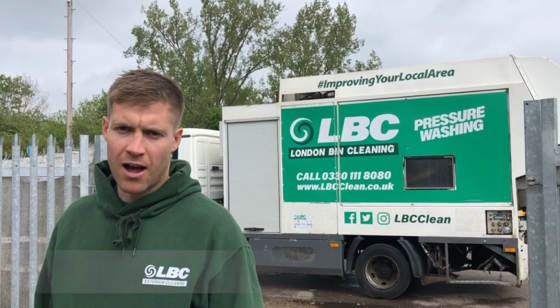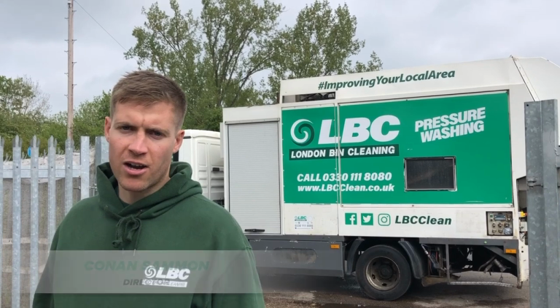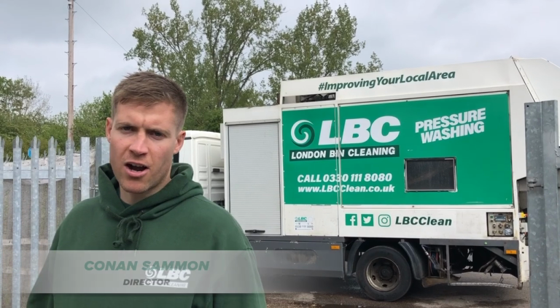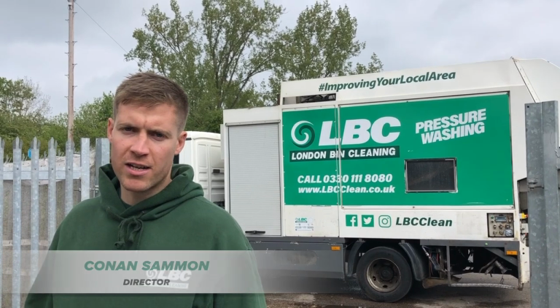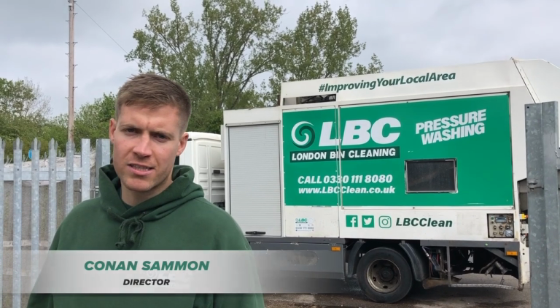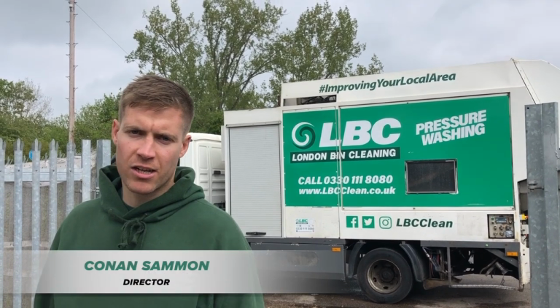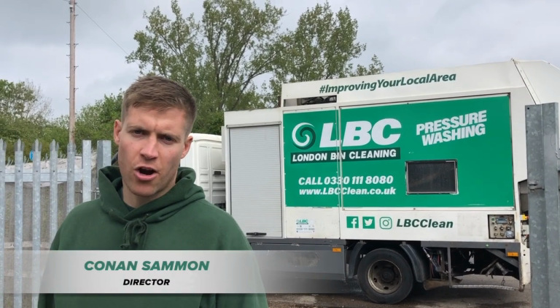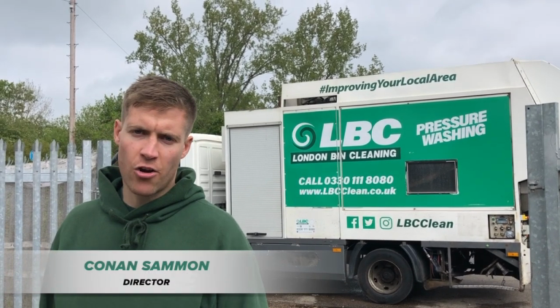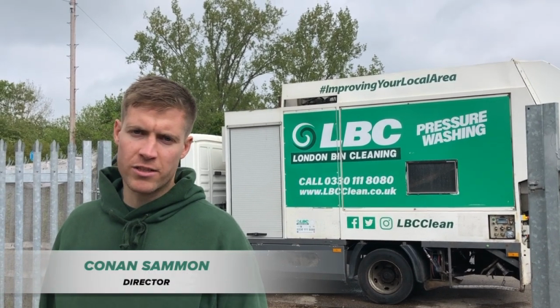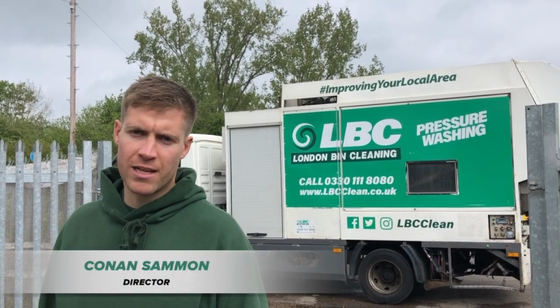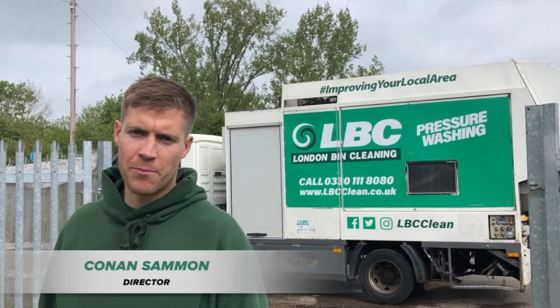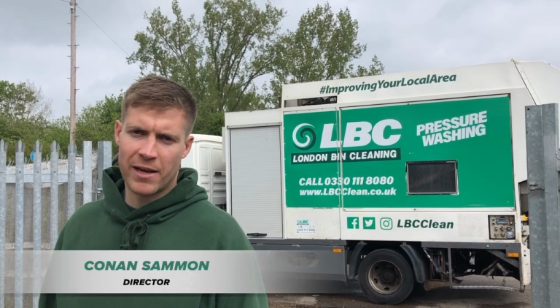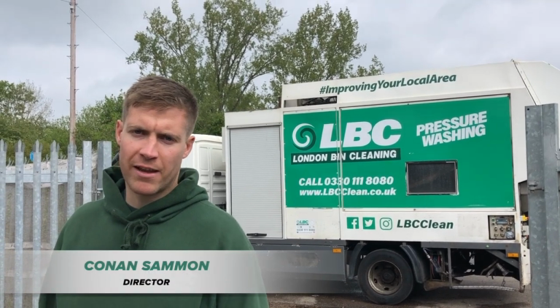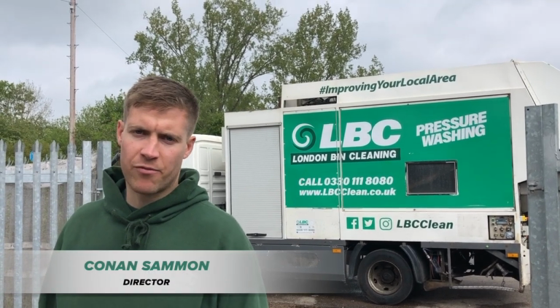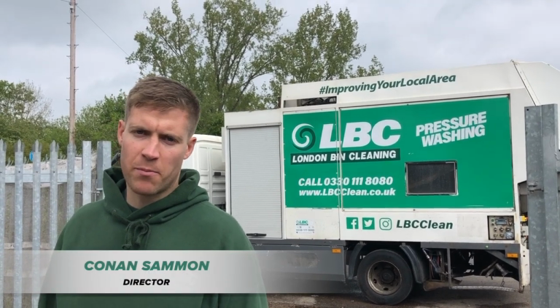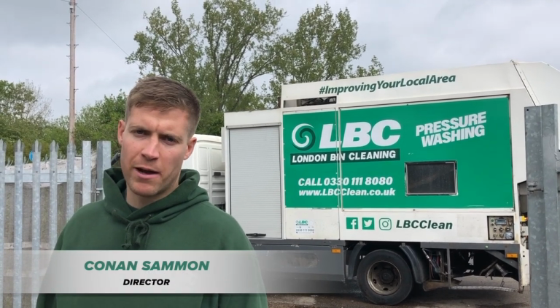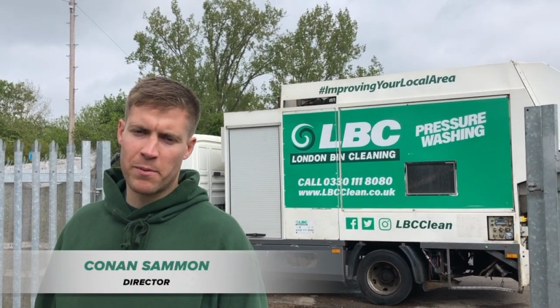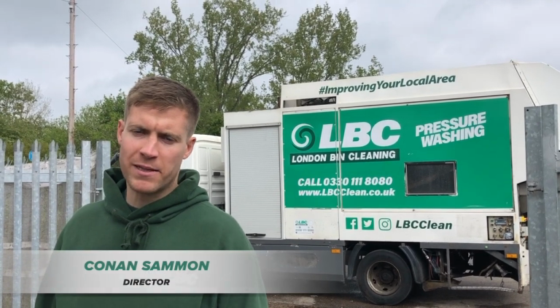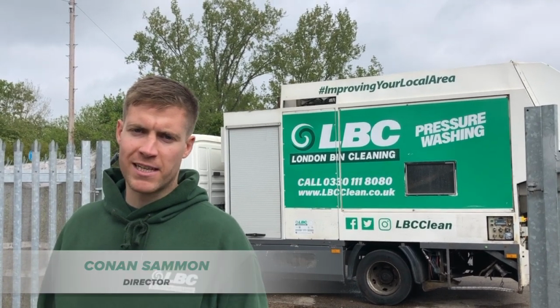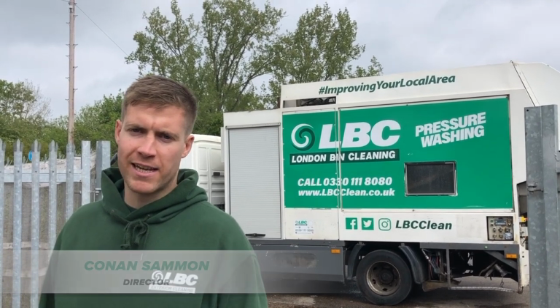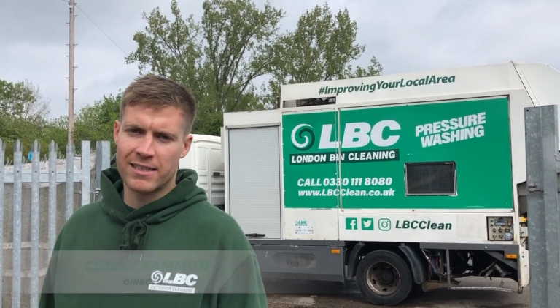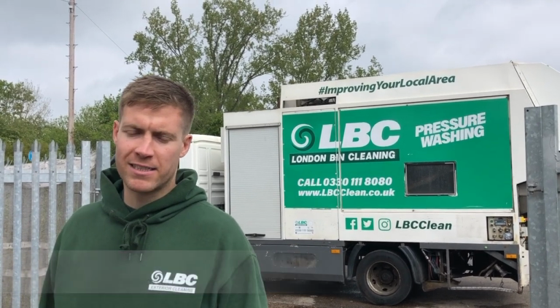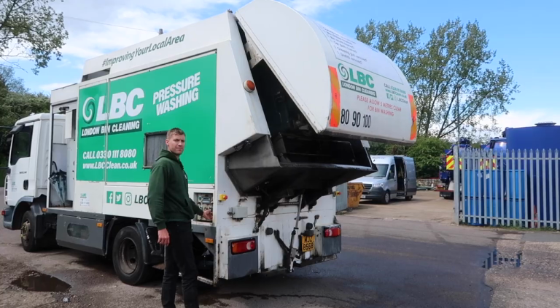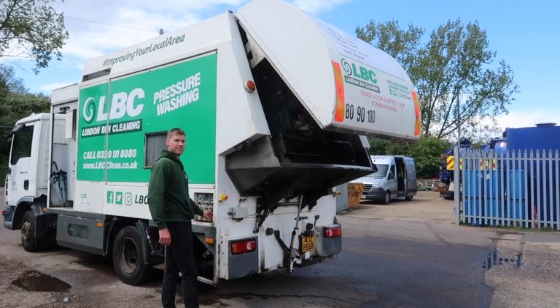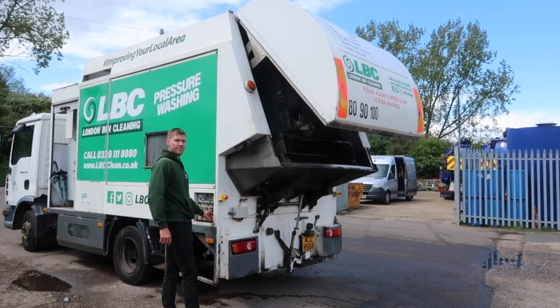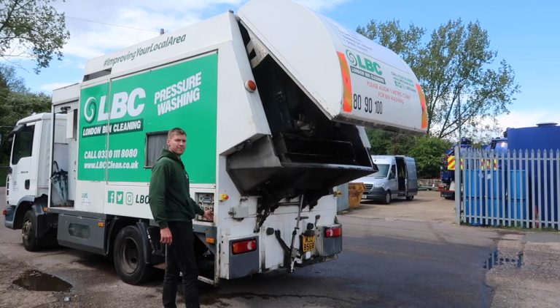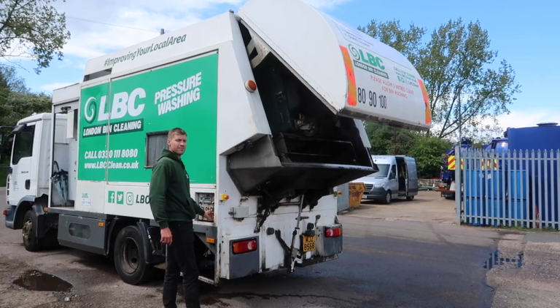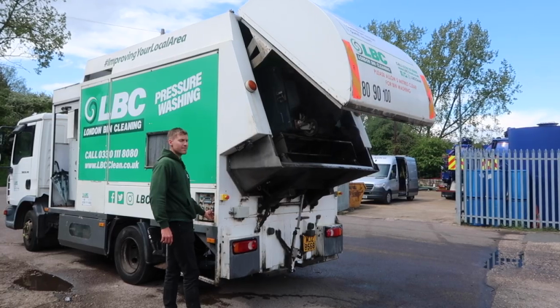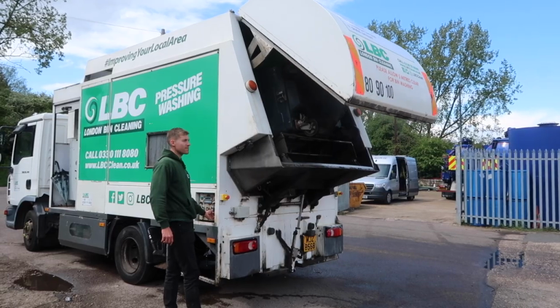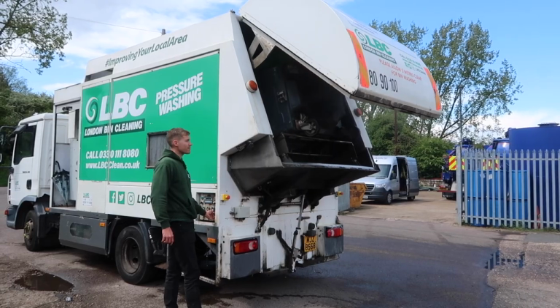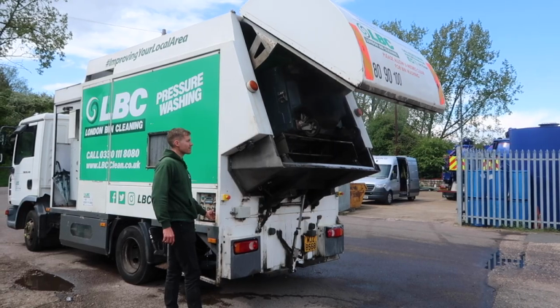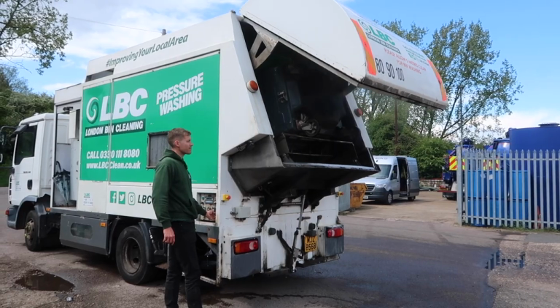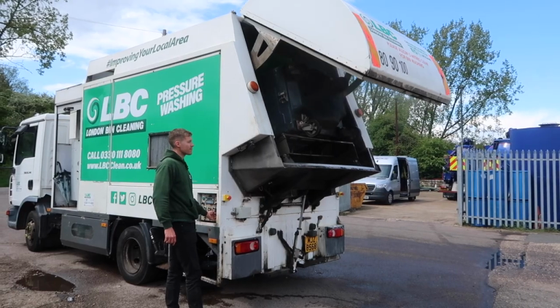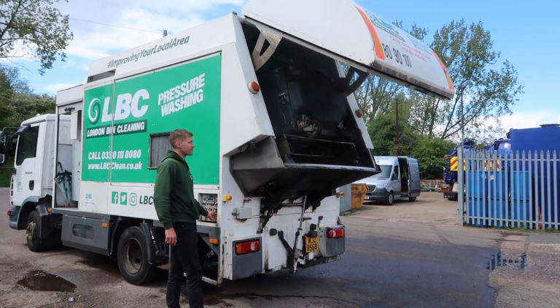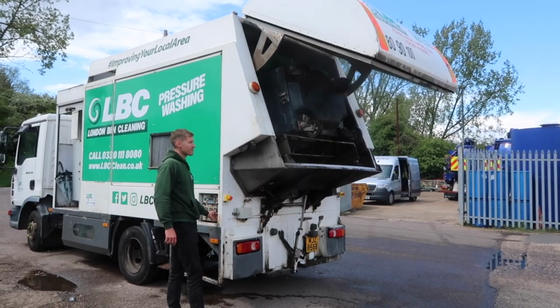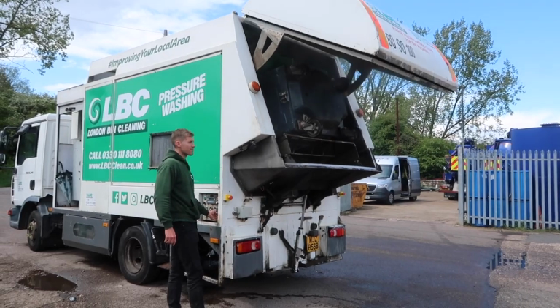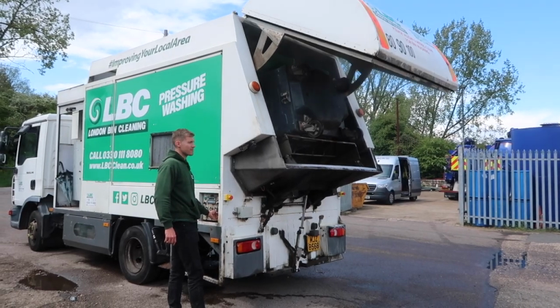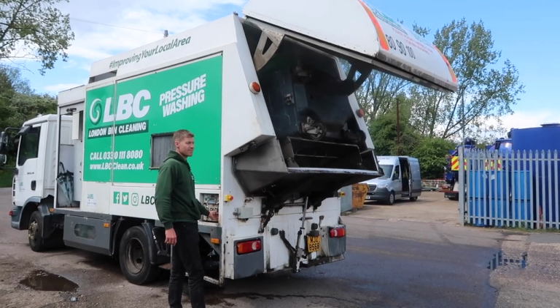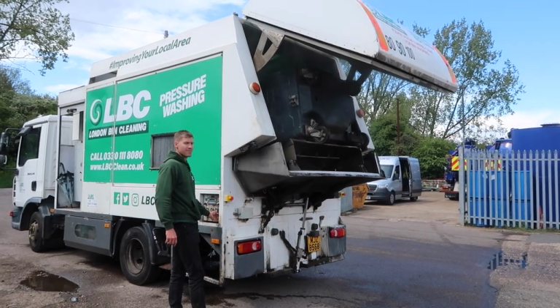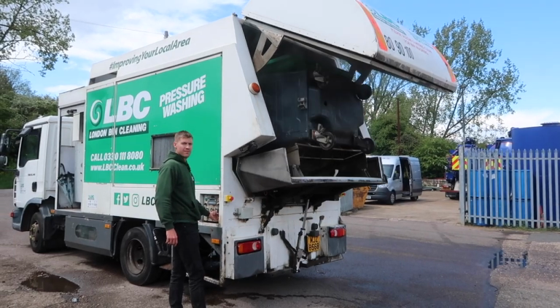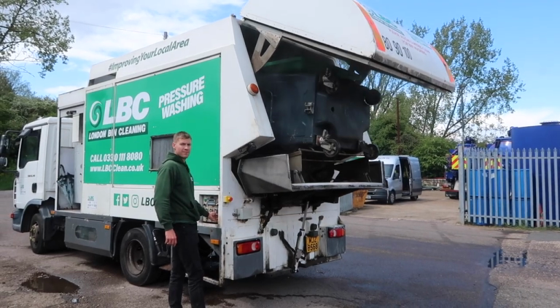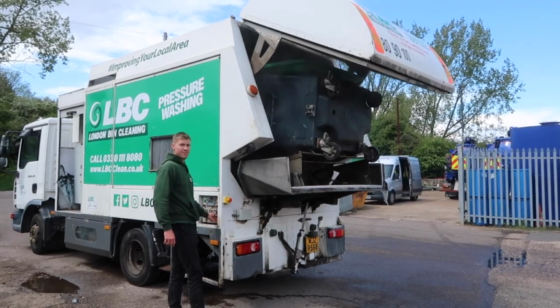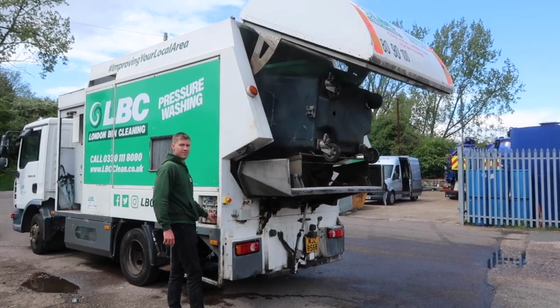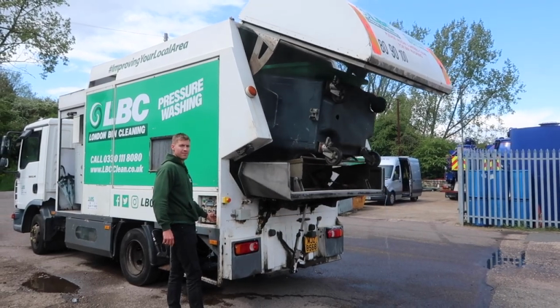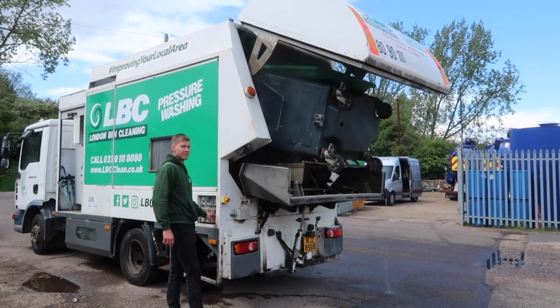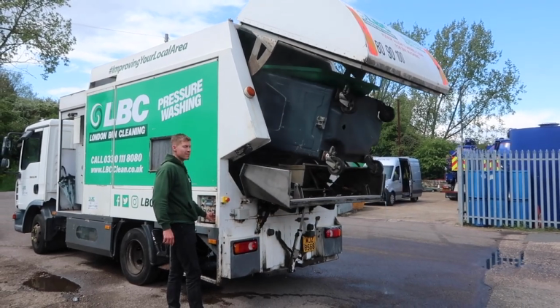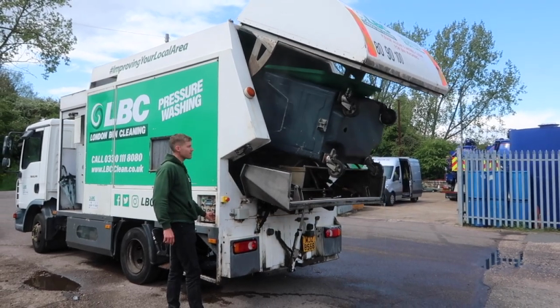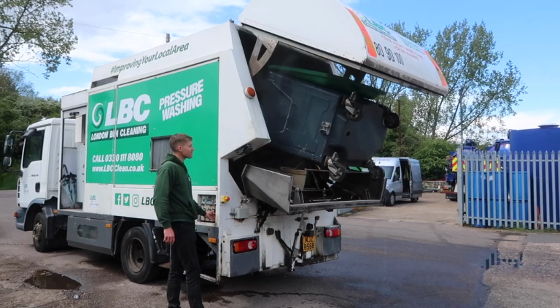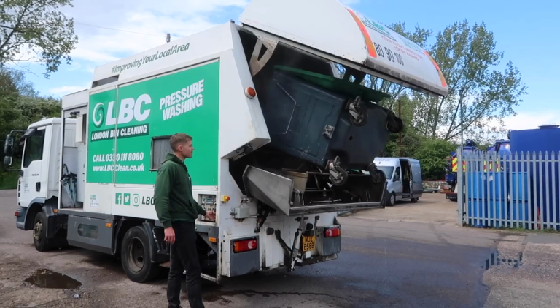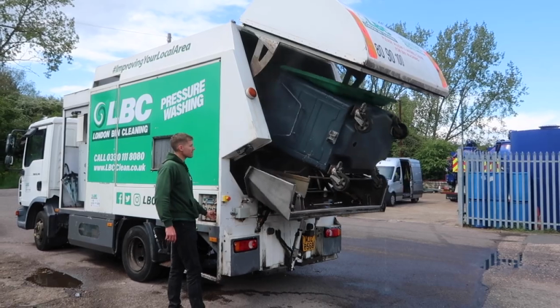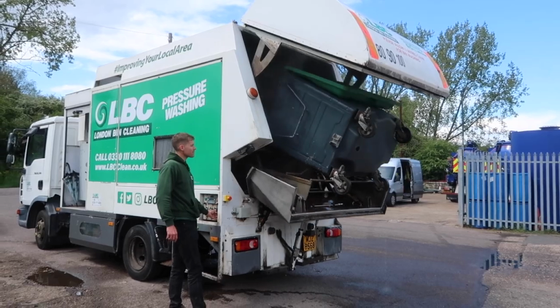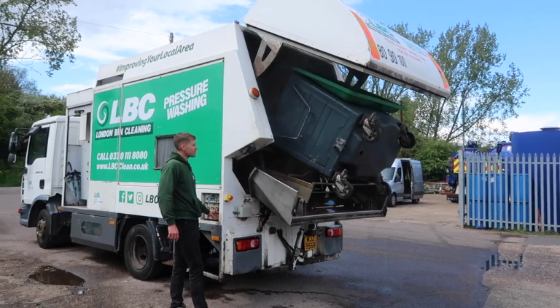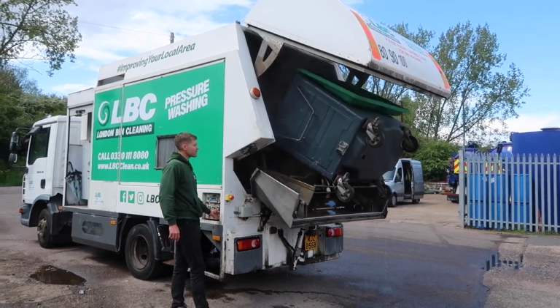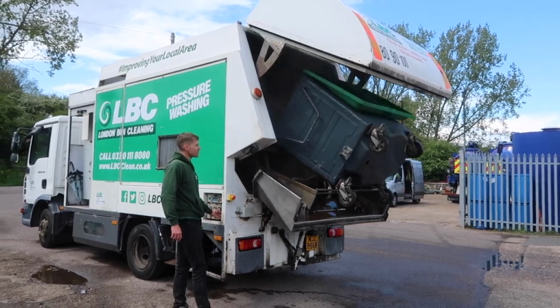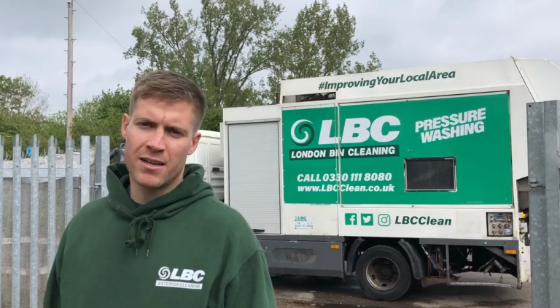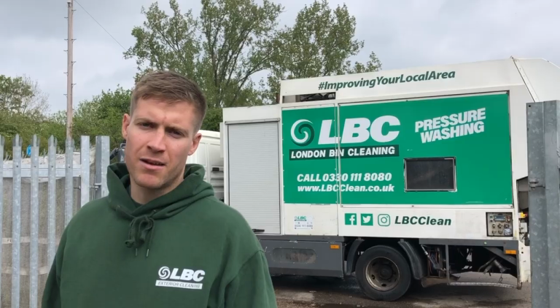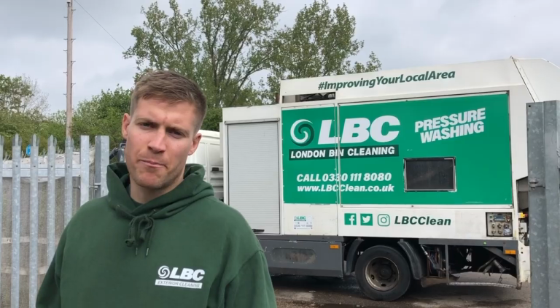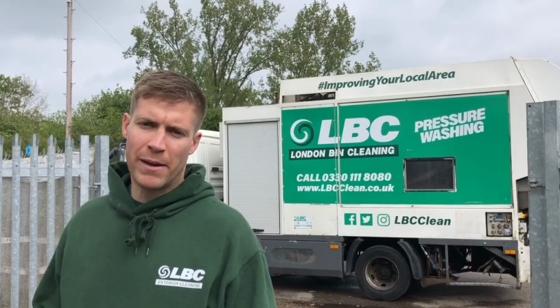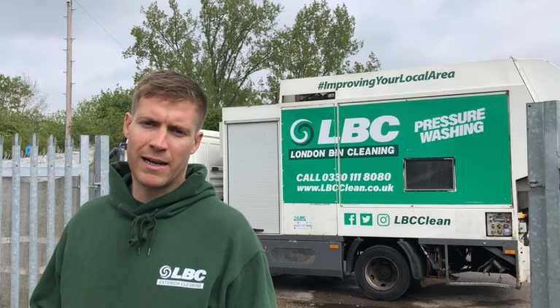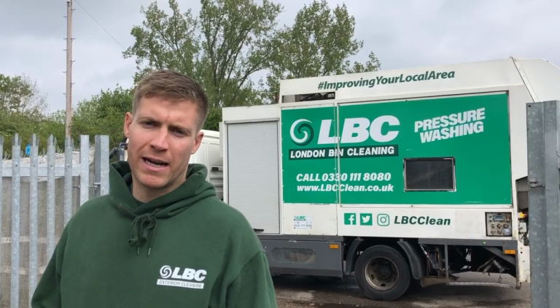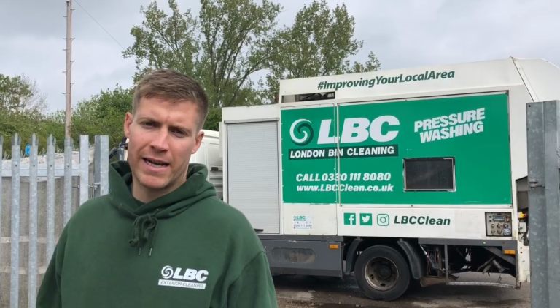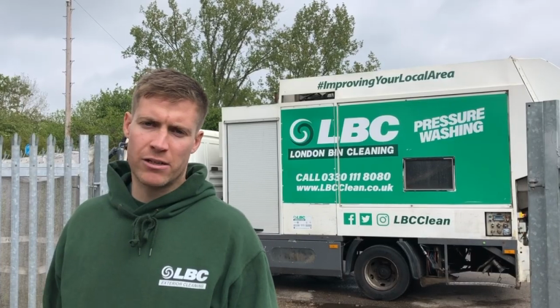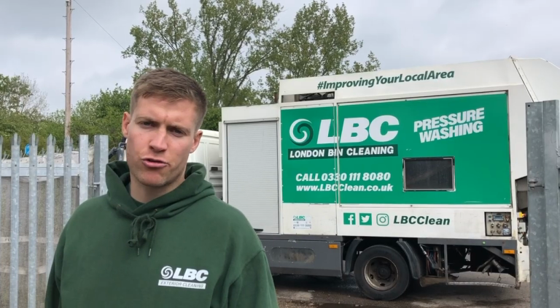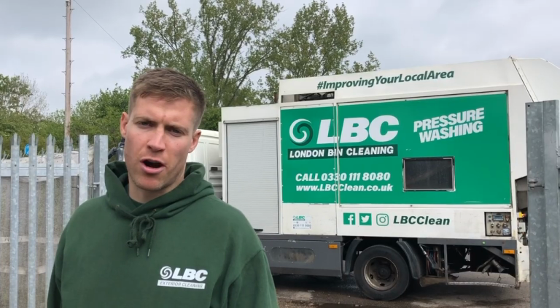Hi guys, Conan Salmon here from LBC. Today I'm going to show you around our fully enclosed, fully automated bin cleaning truck.